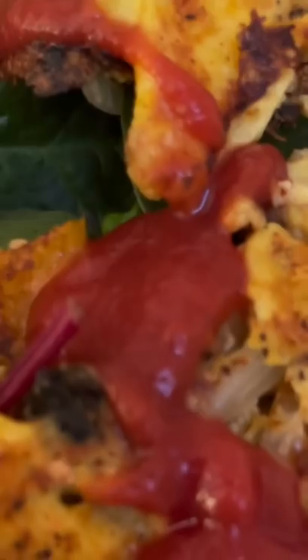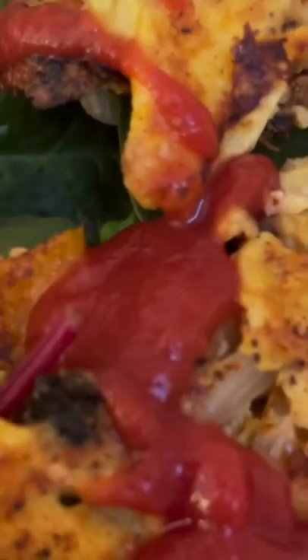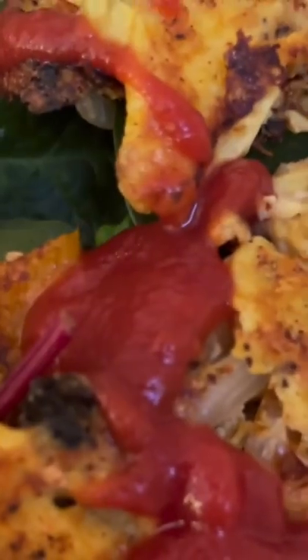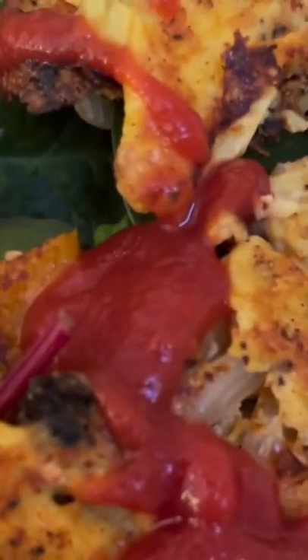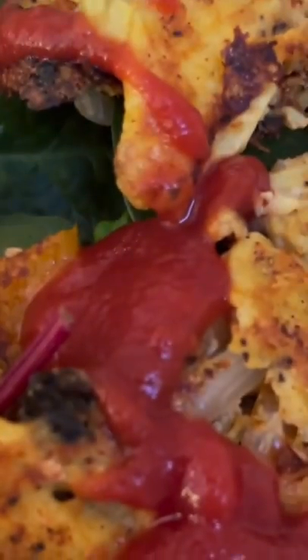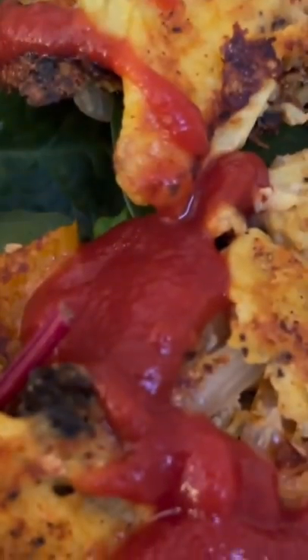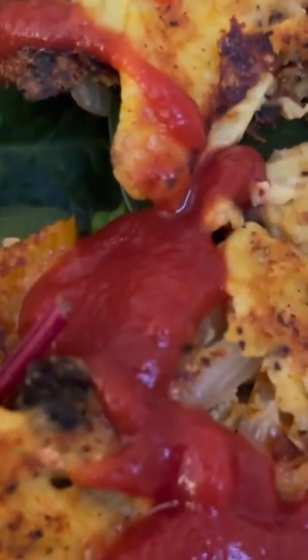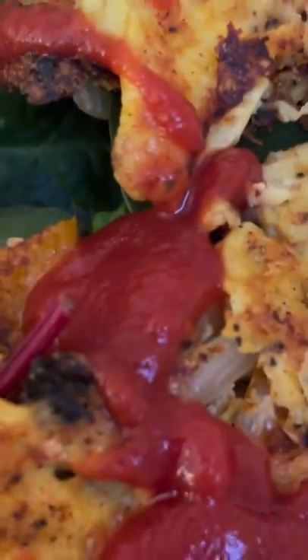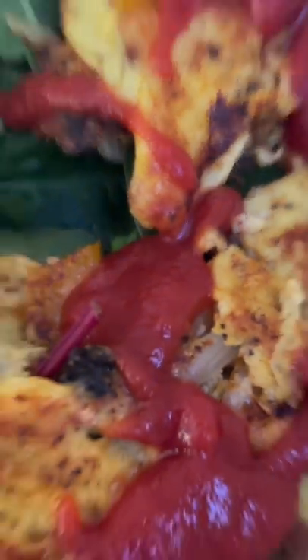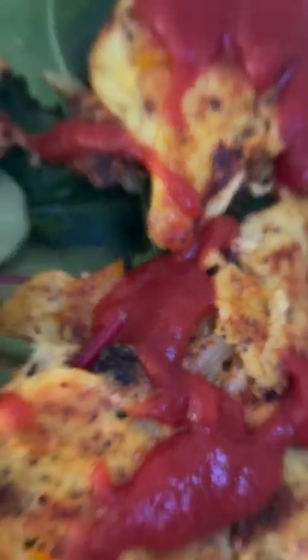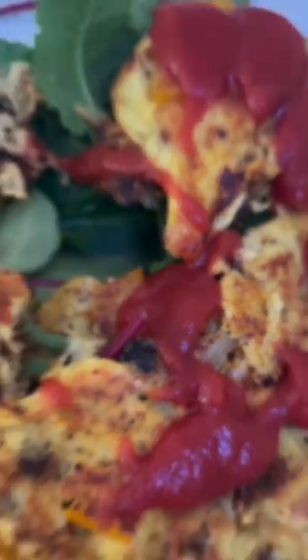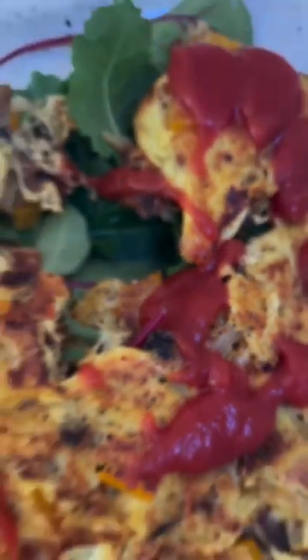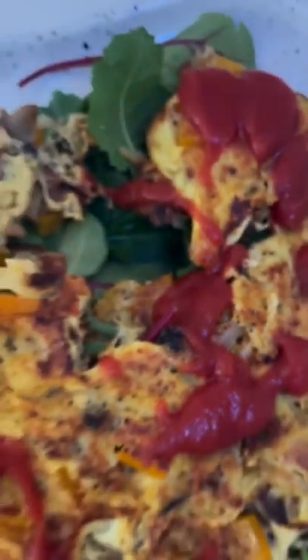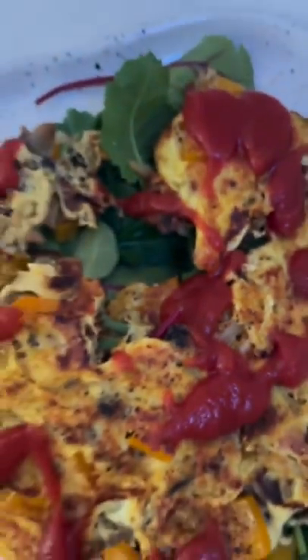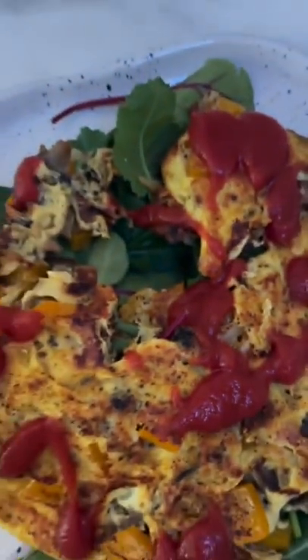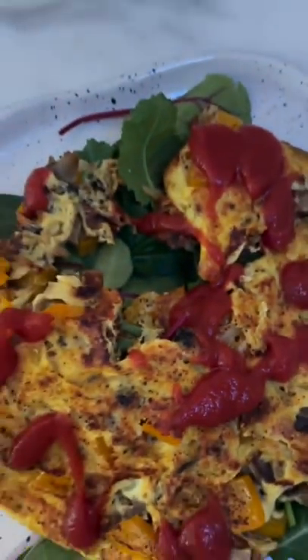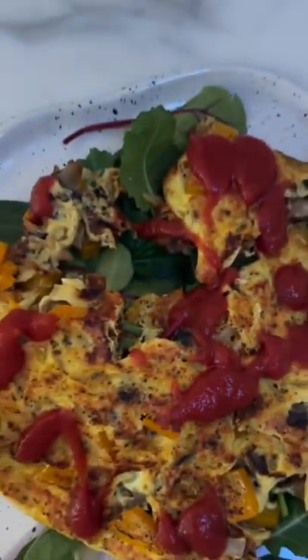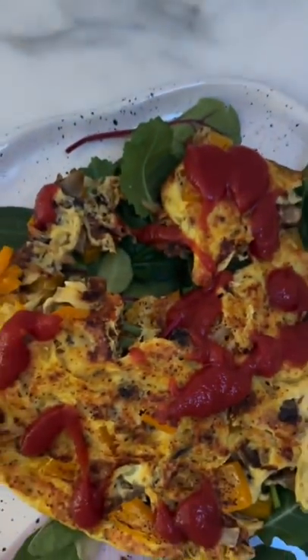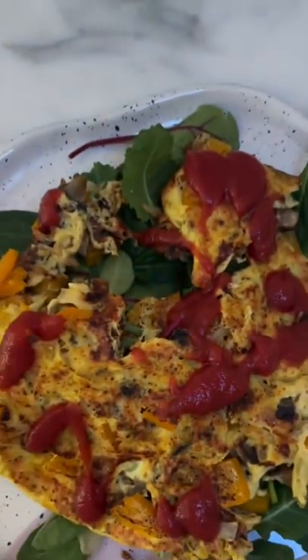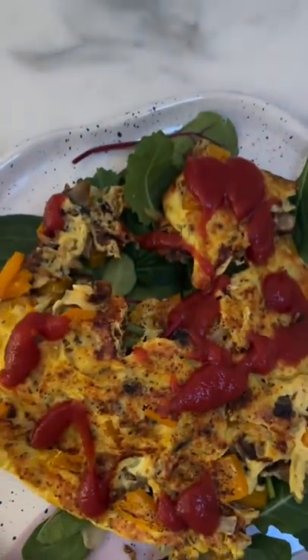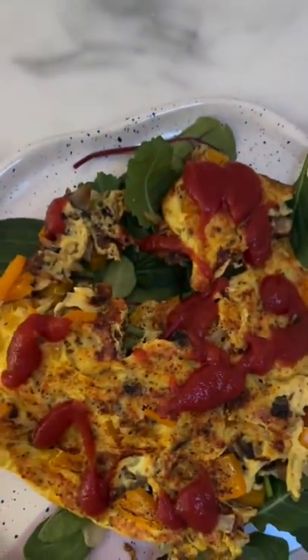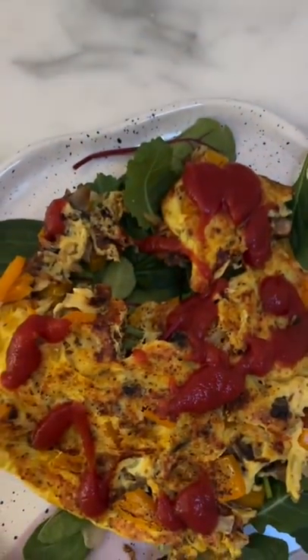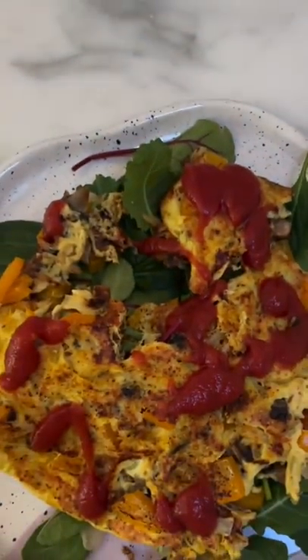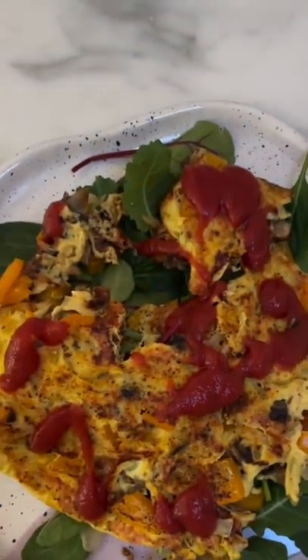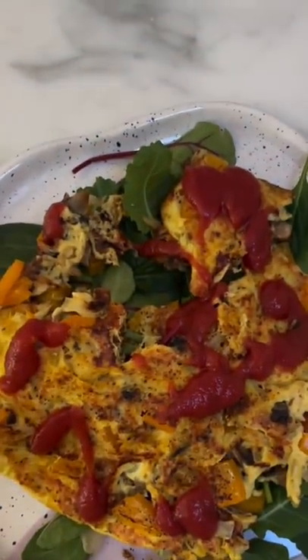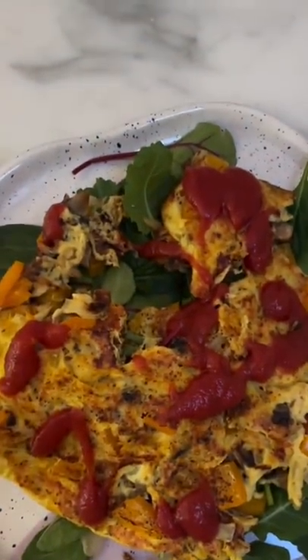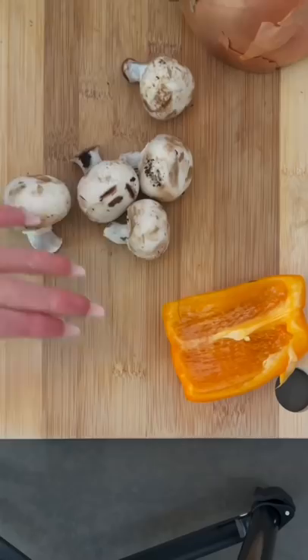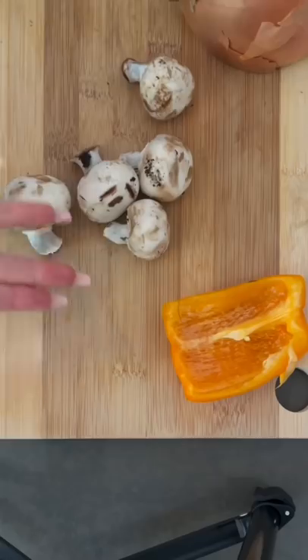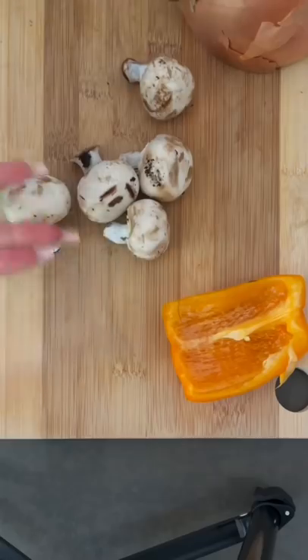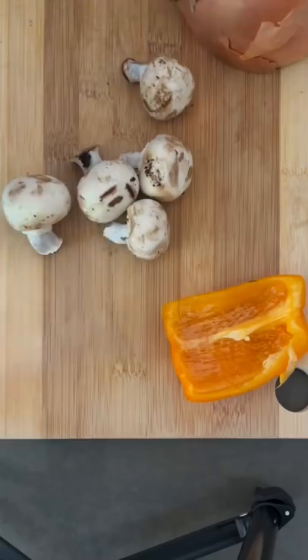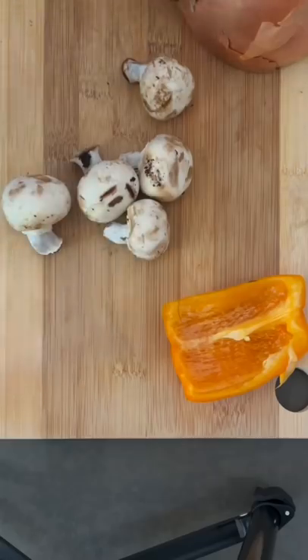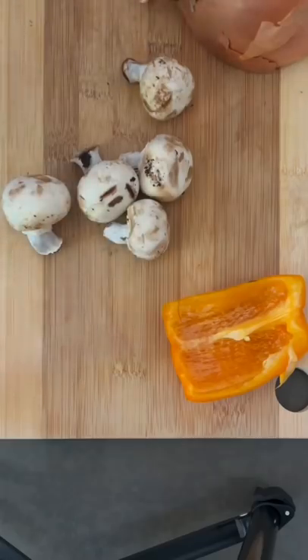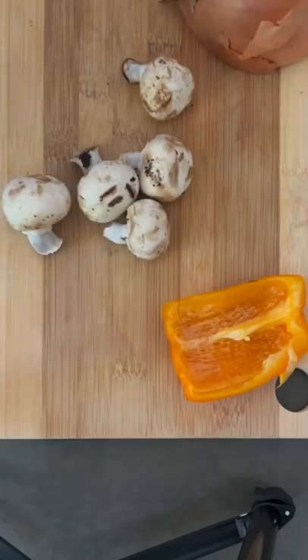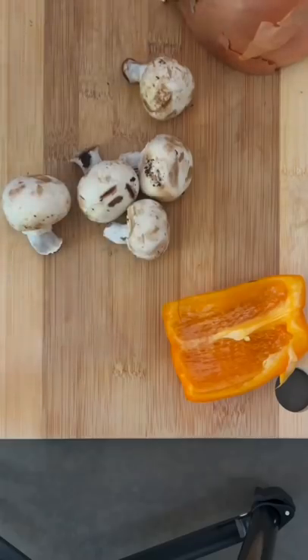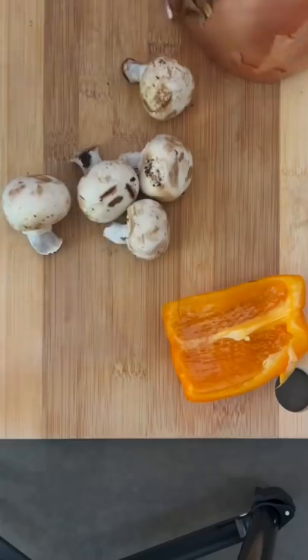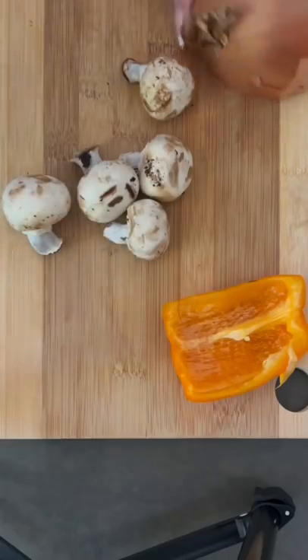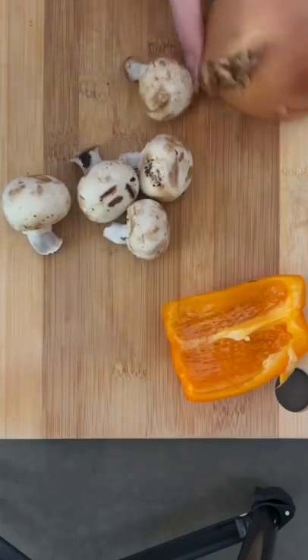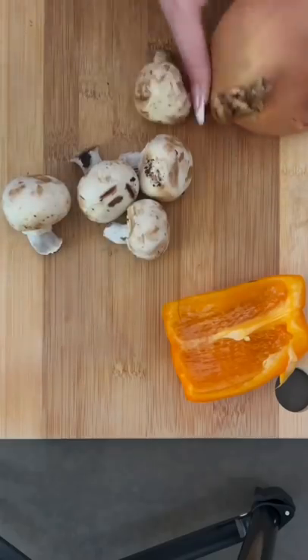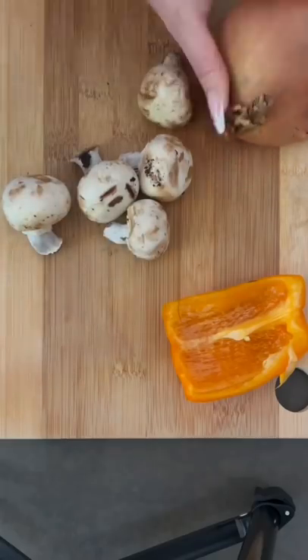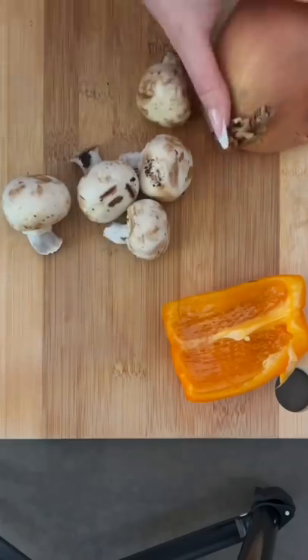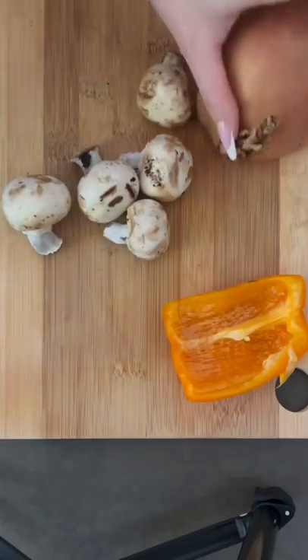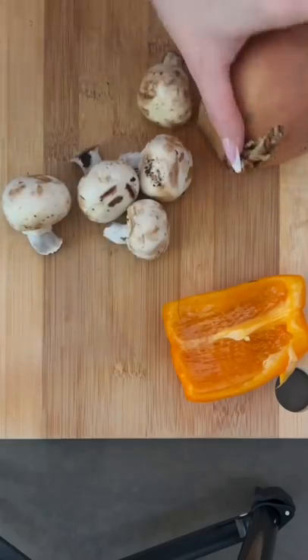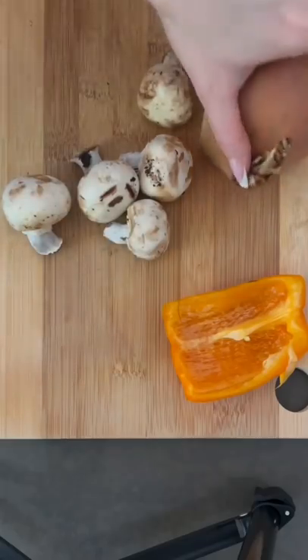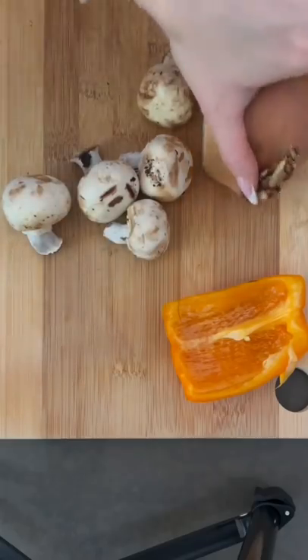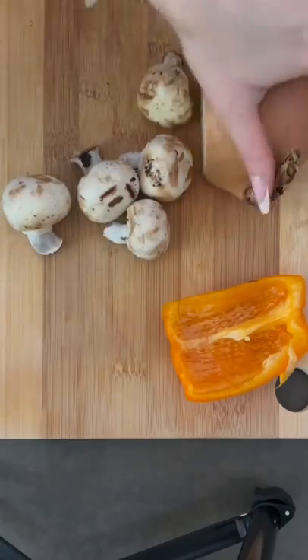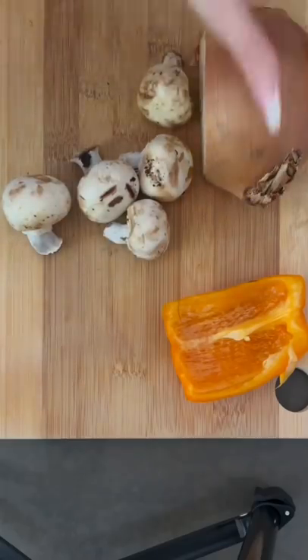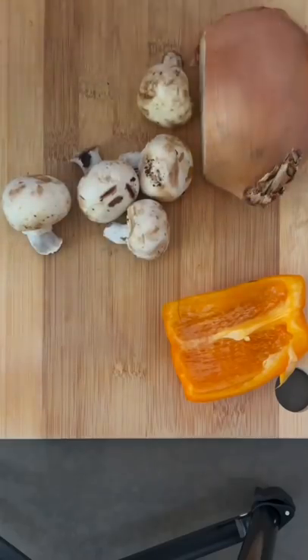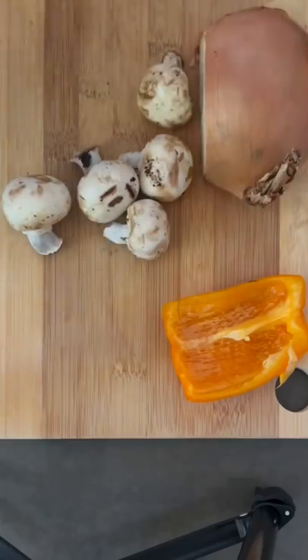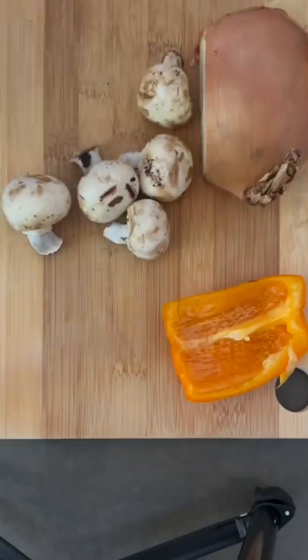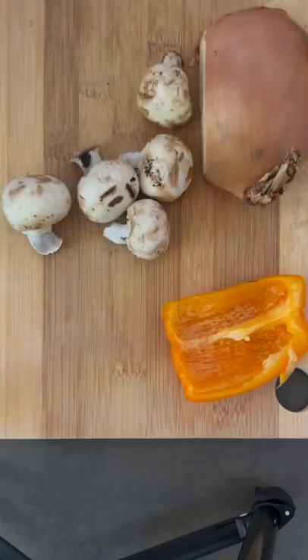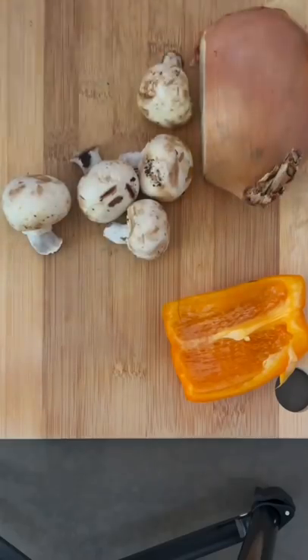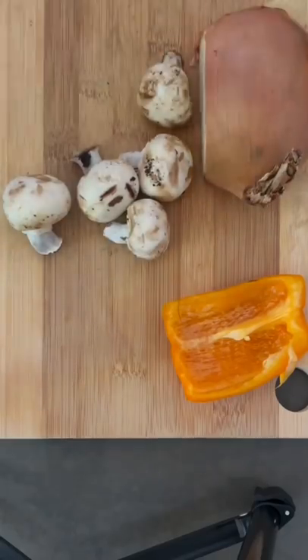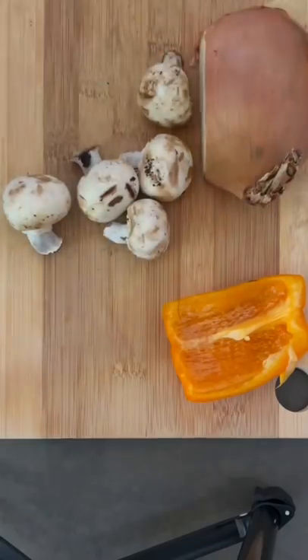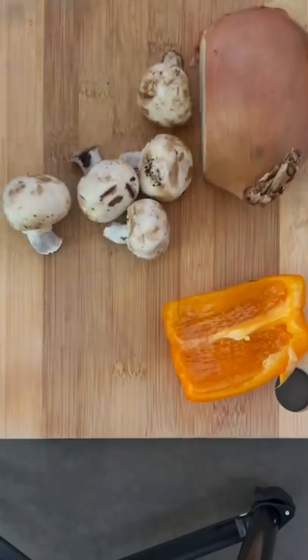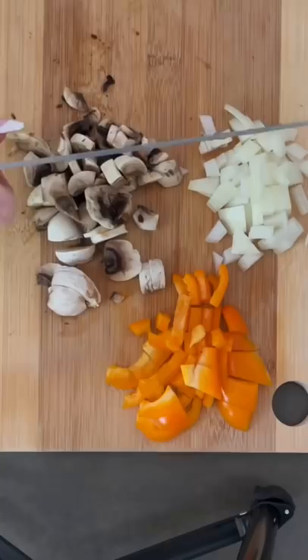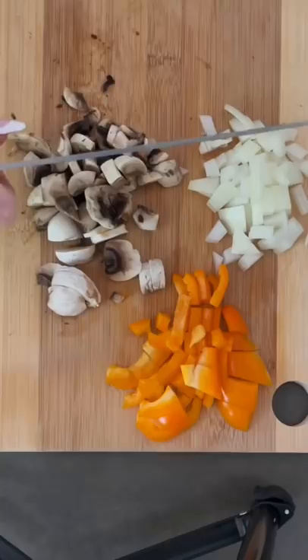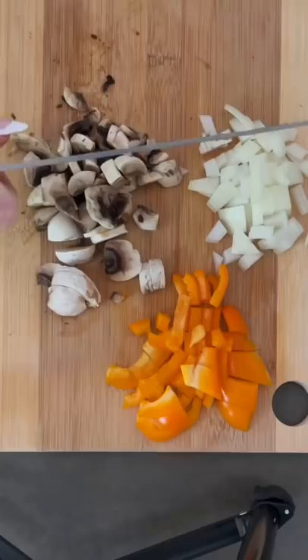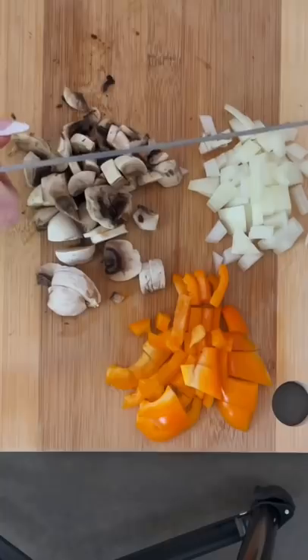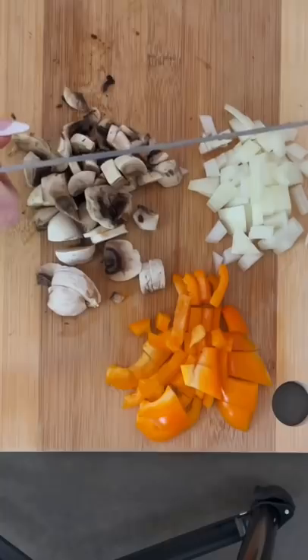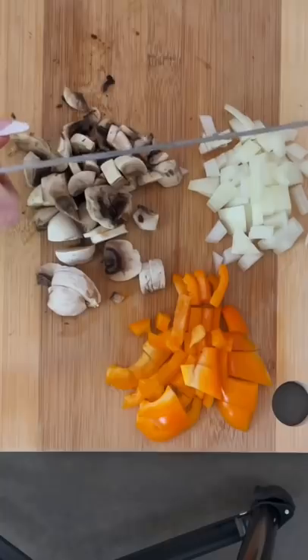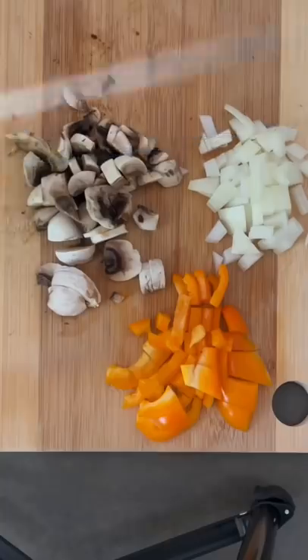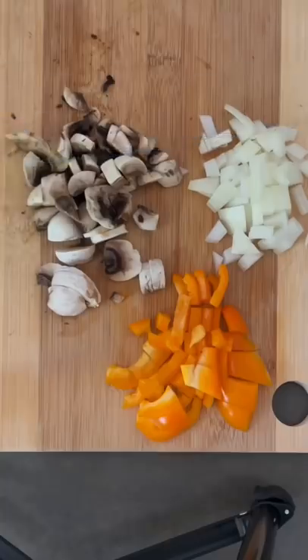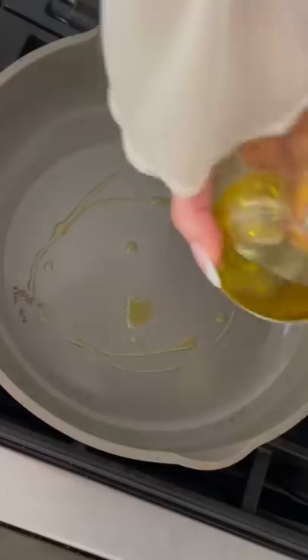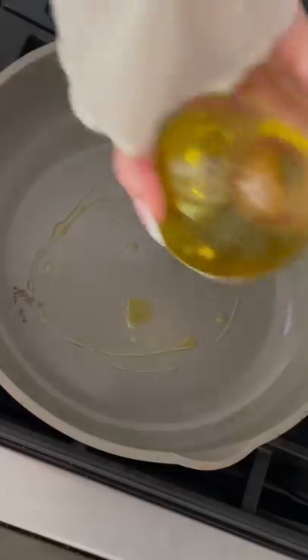Today I wanted to share one of my favorite breakfast recipes. All you need is an onion, a couple of mushrooms if you like them, and some bell pepper.